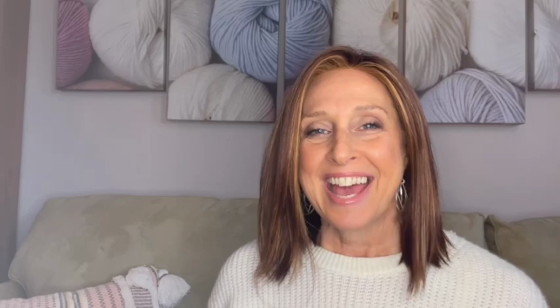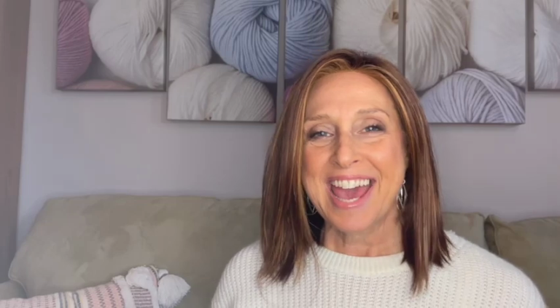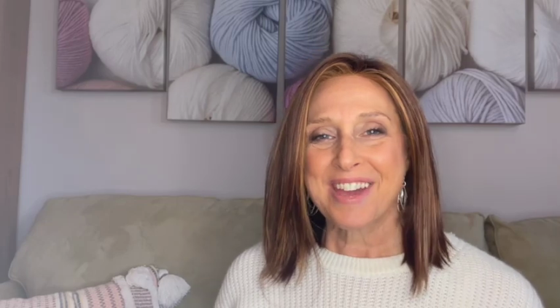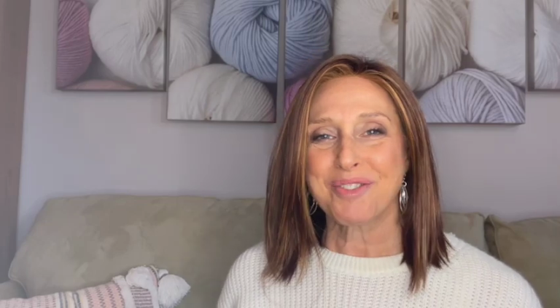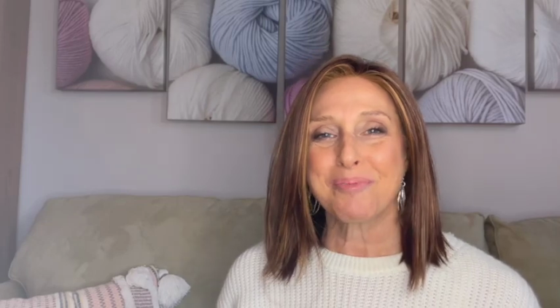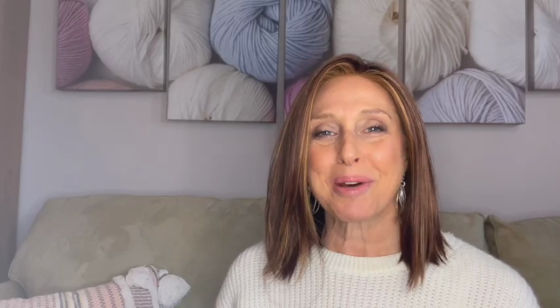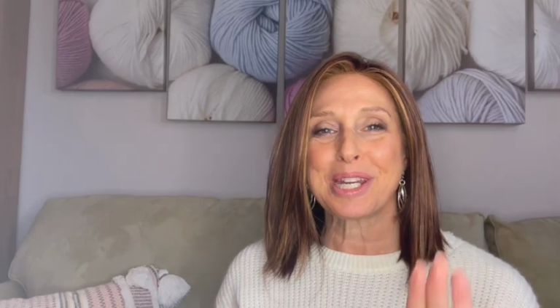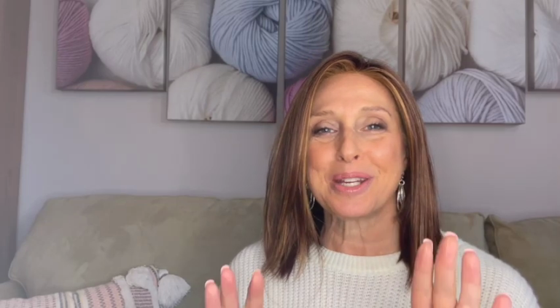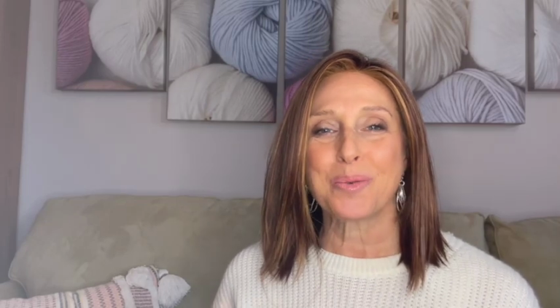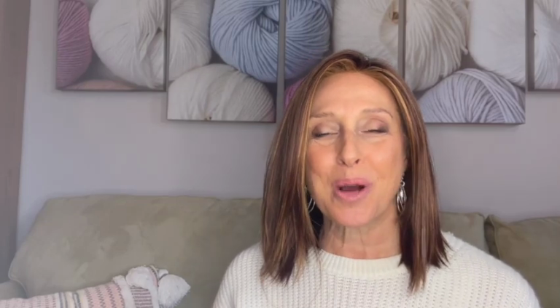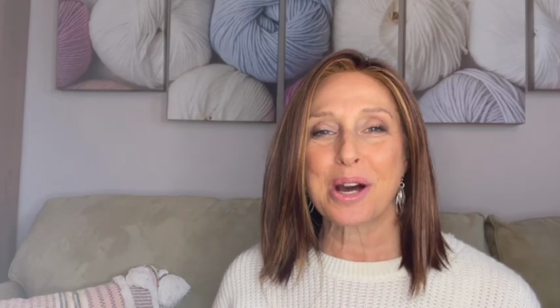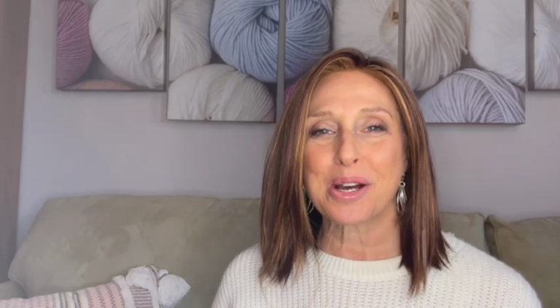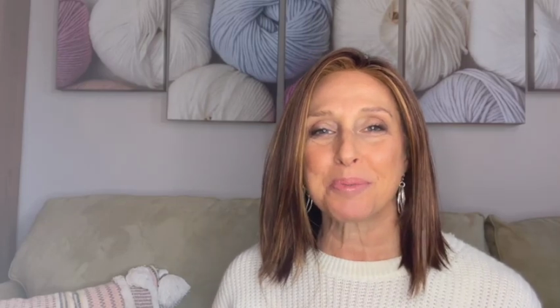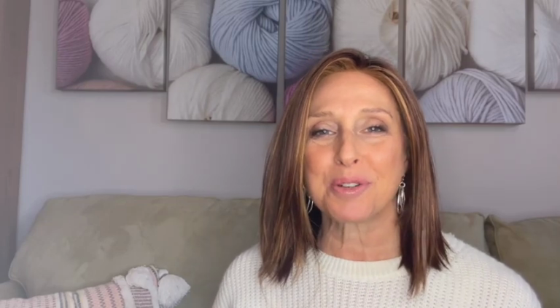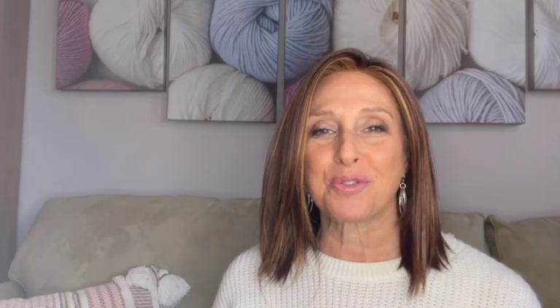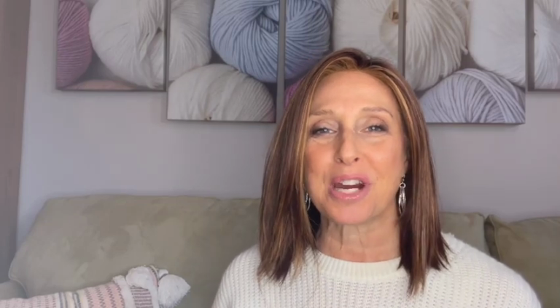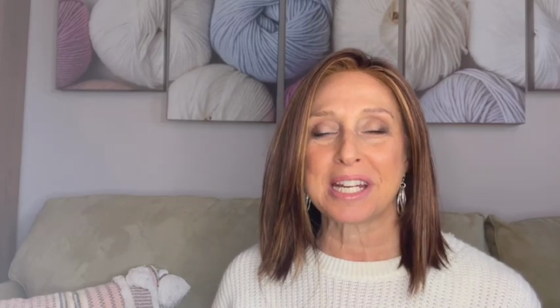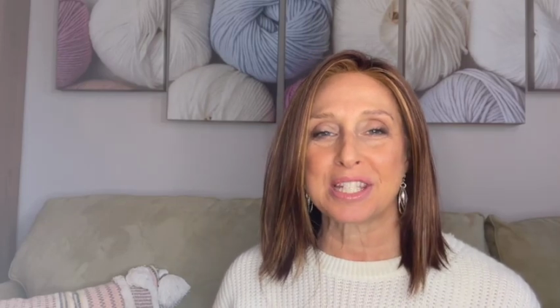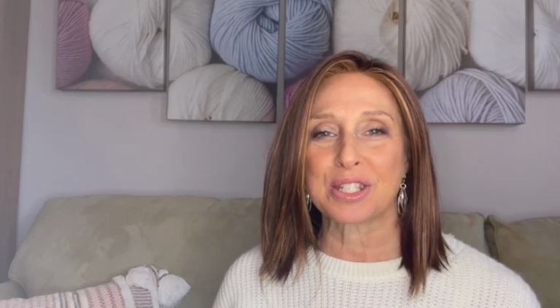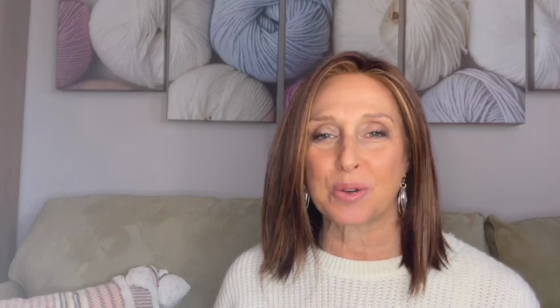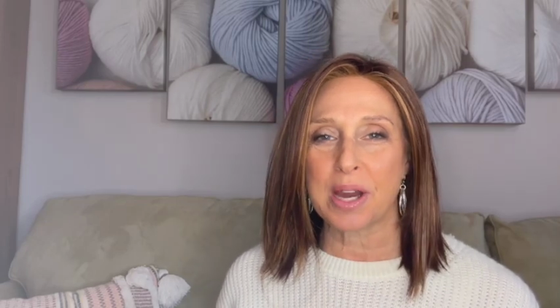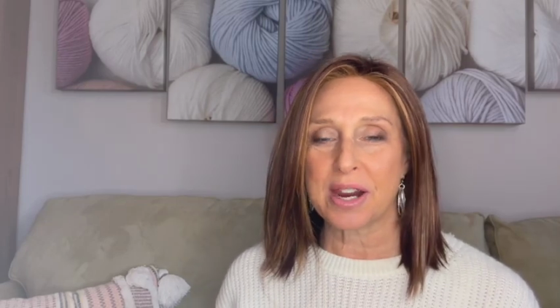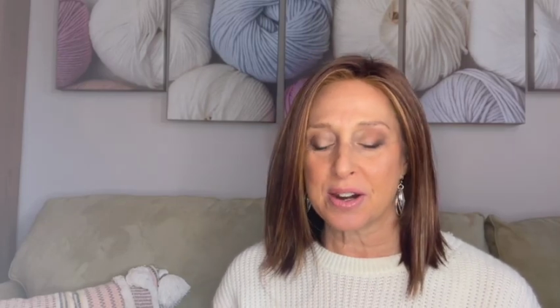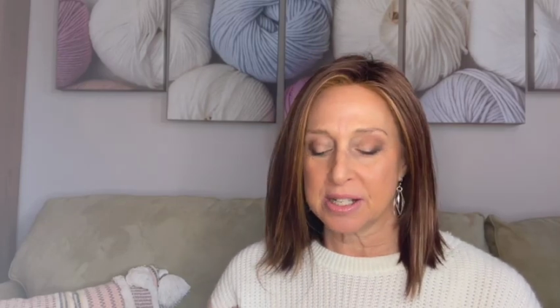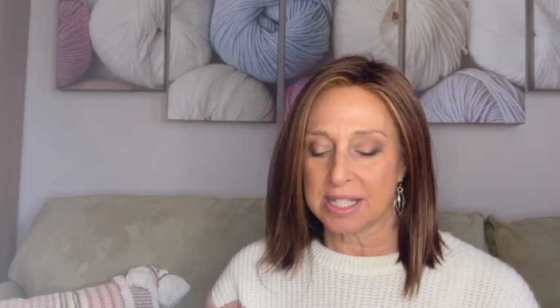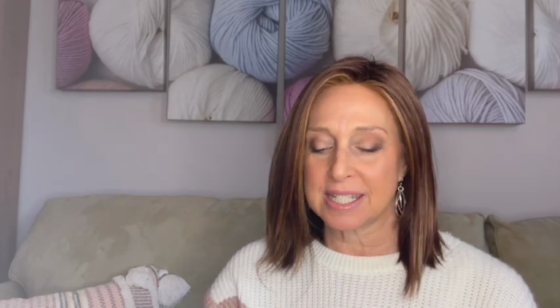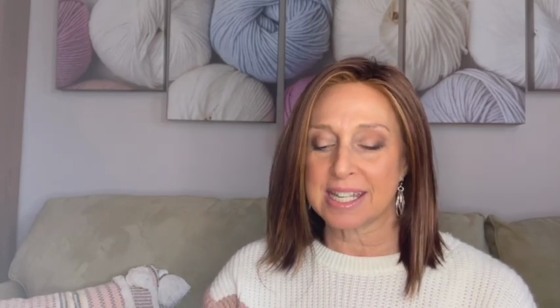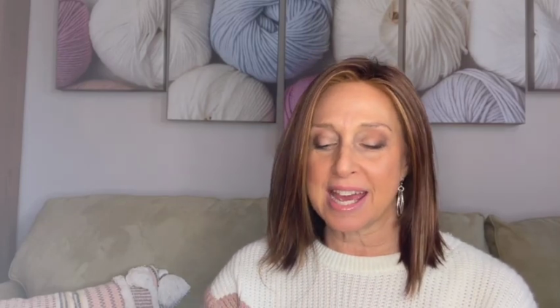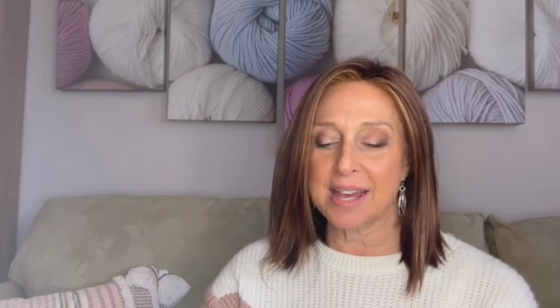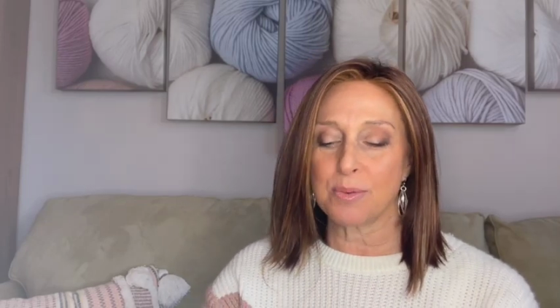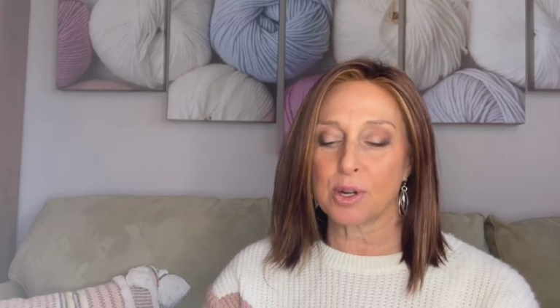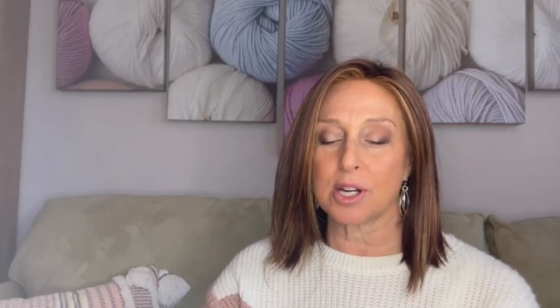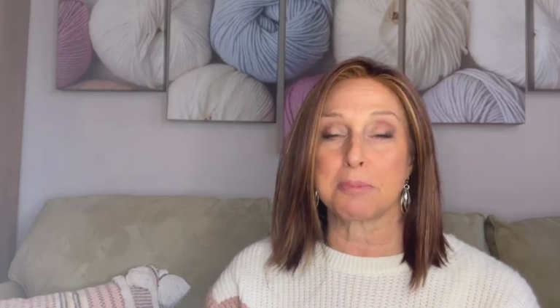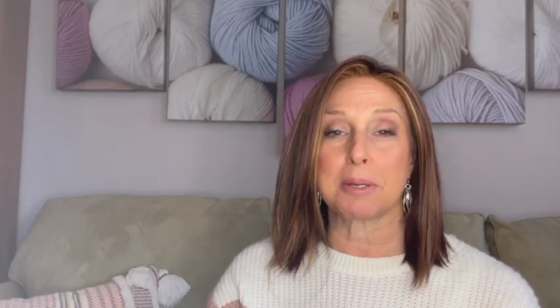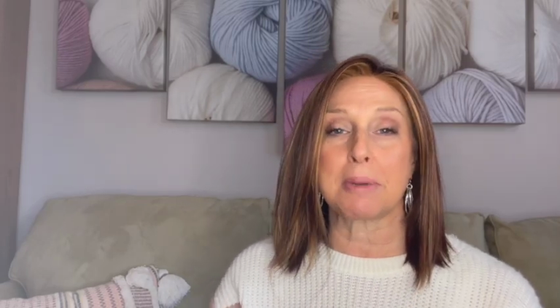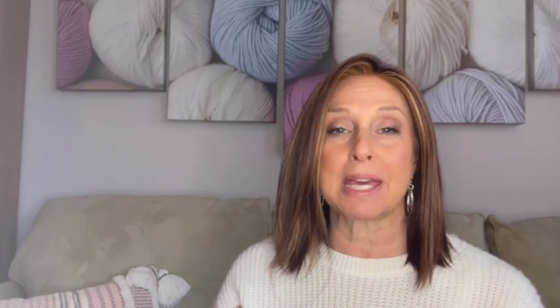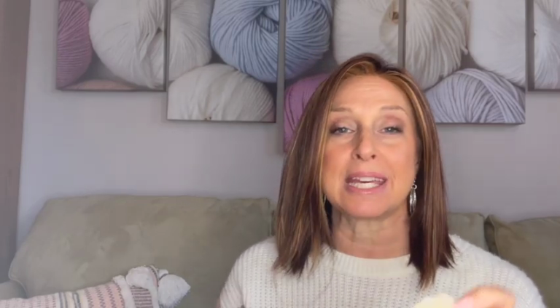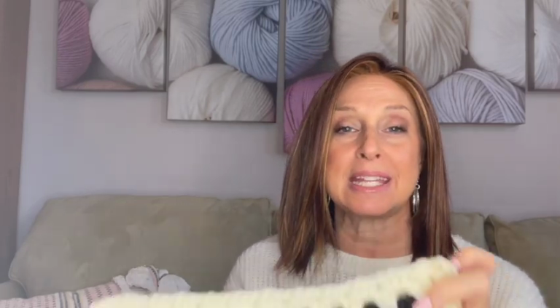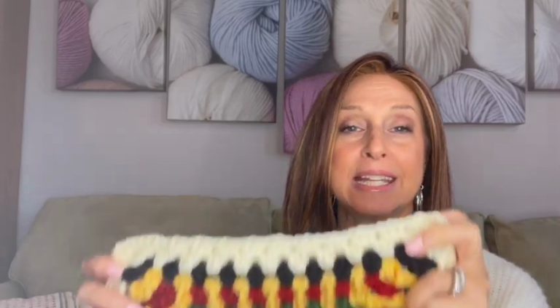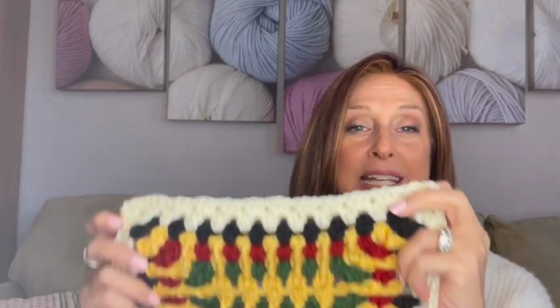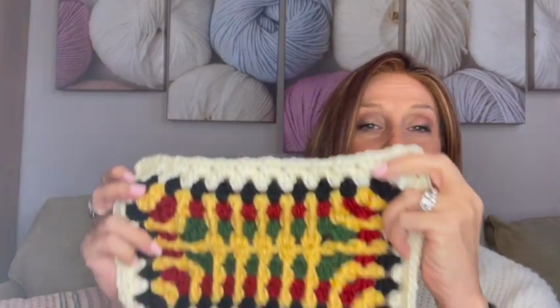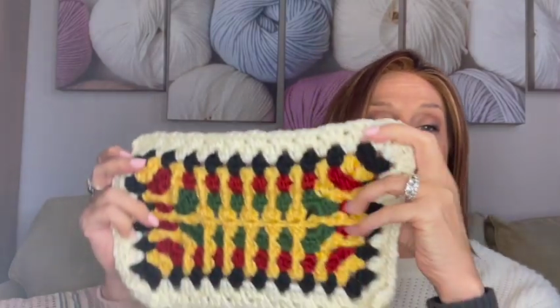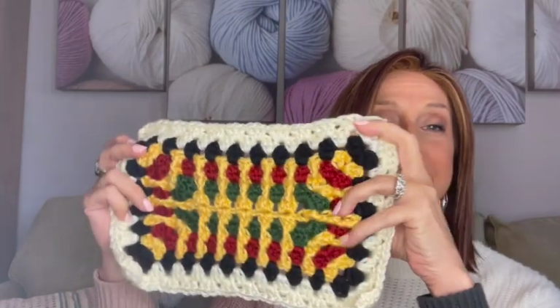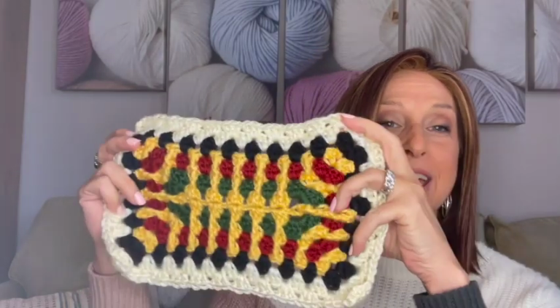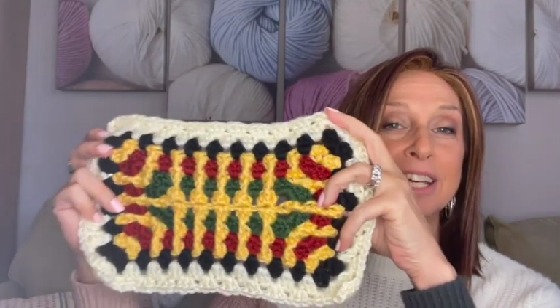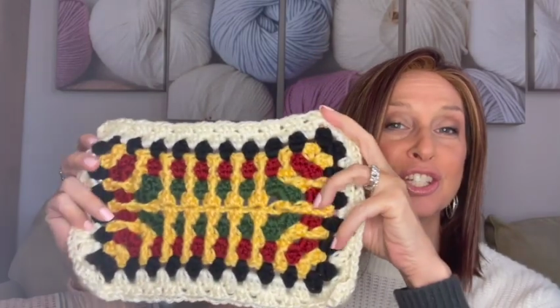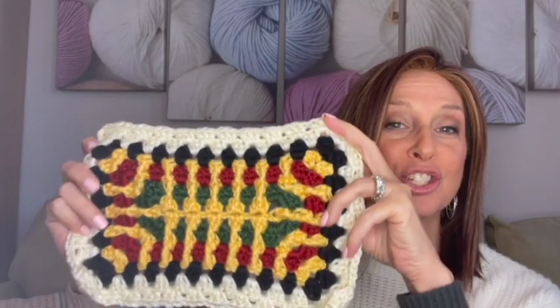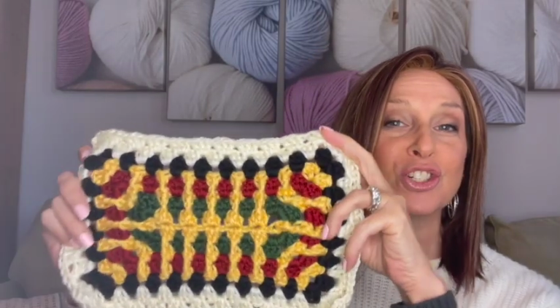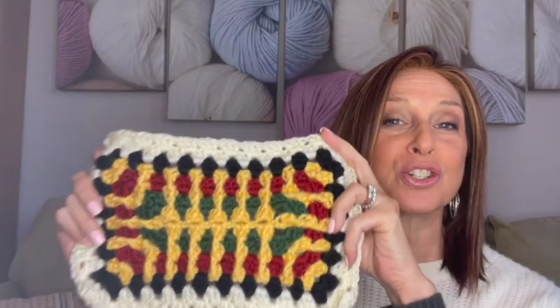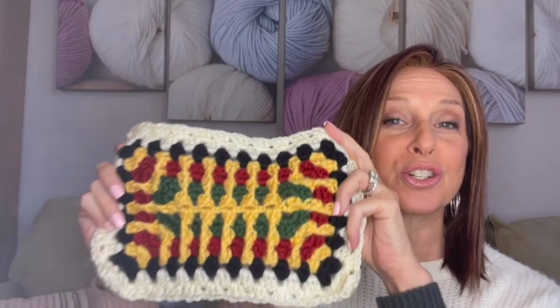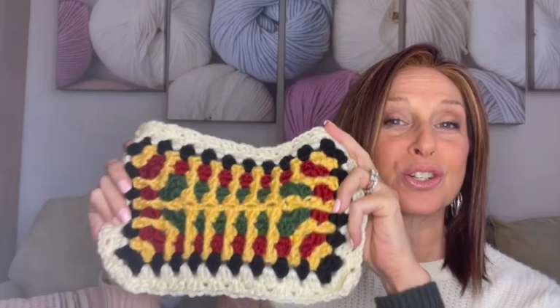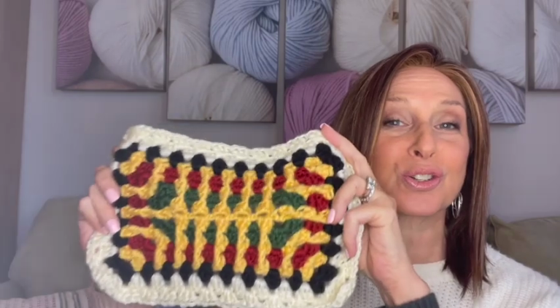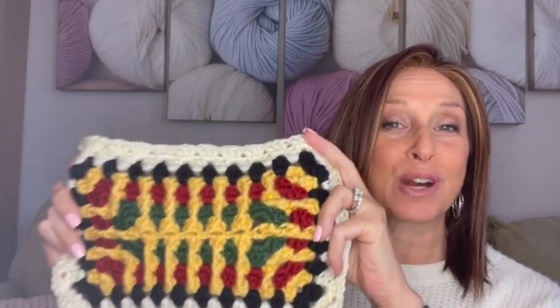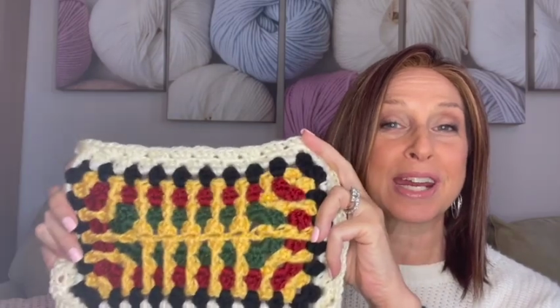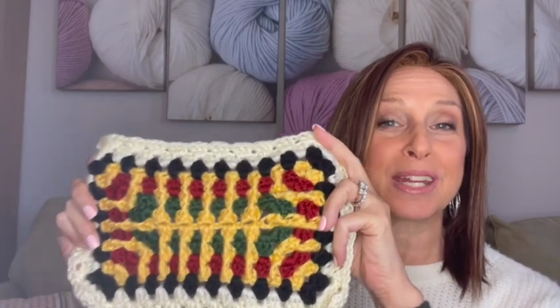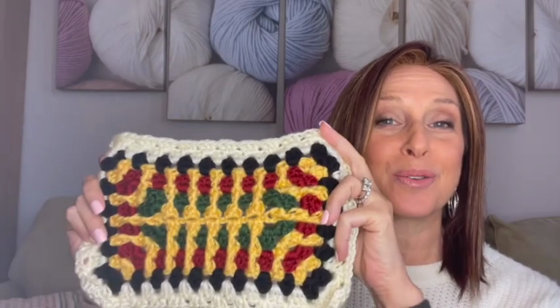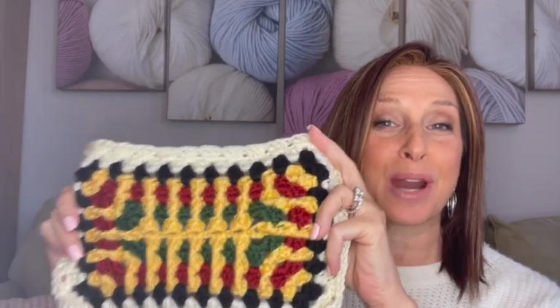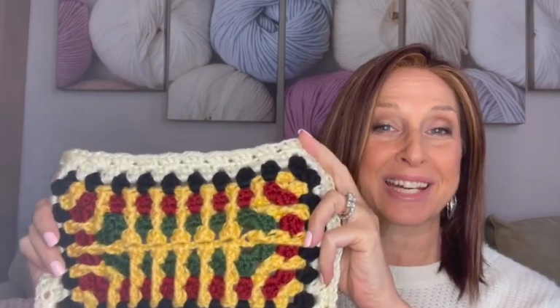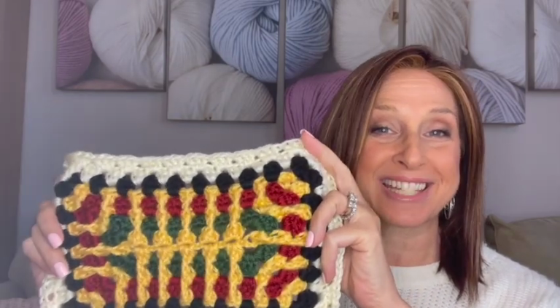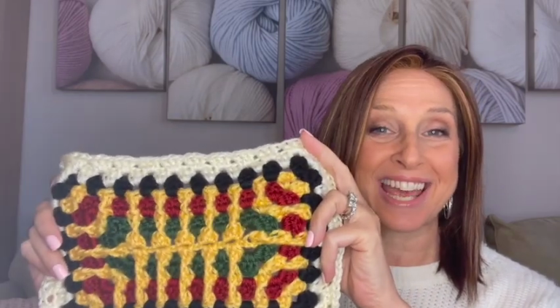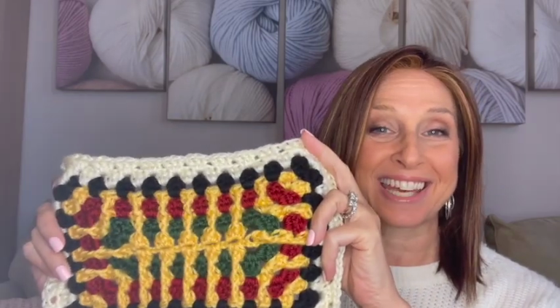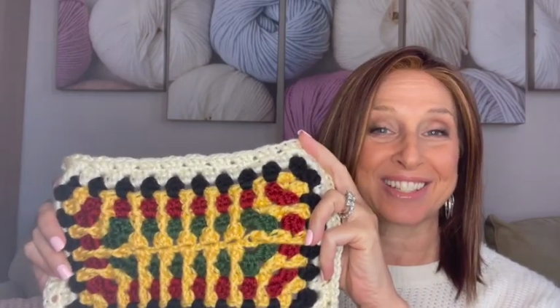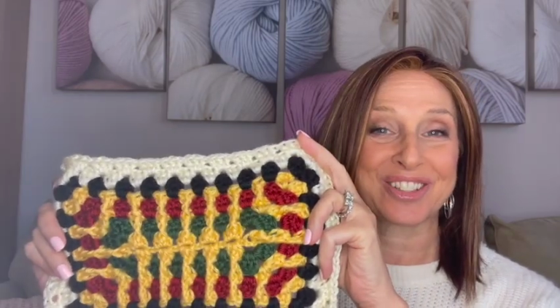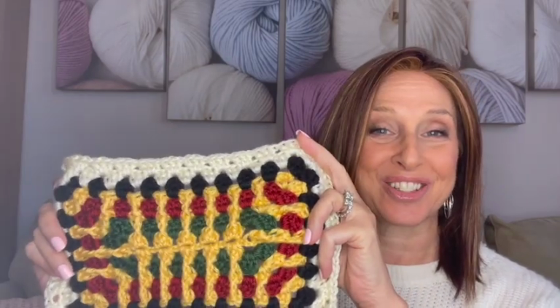Hey everybody, welcome to Franny's Square. Today we're going to be making these textured granny rectangles.